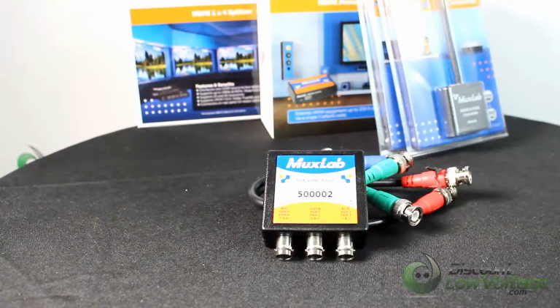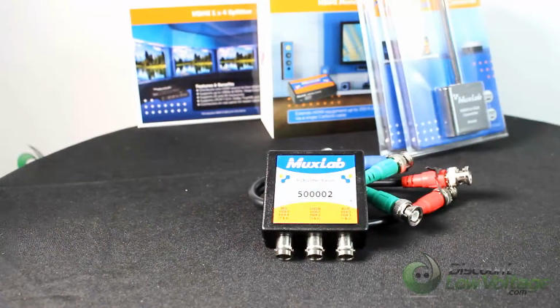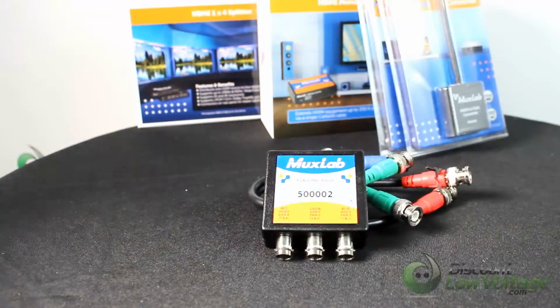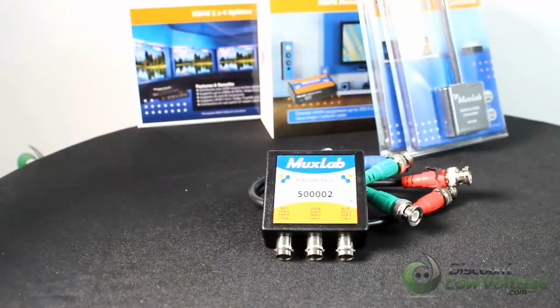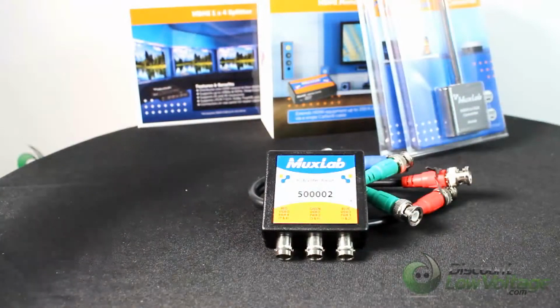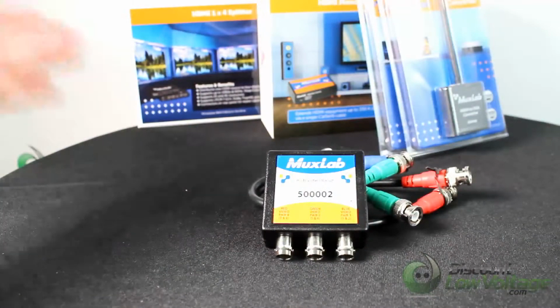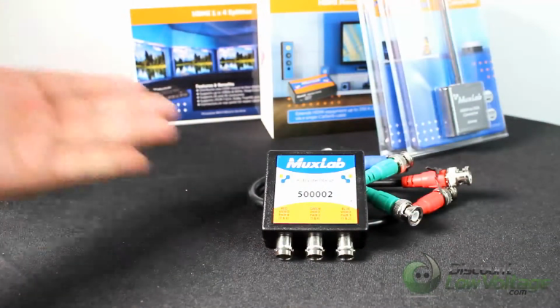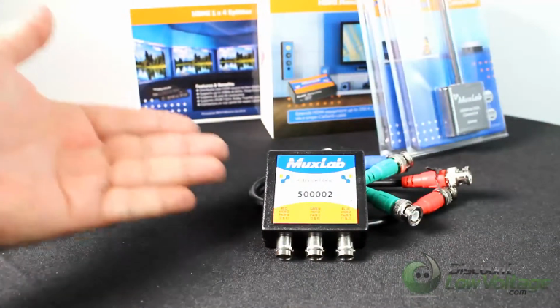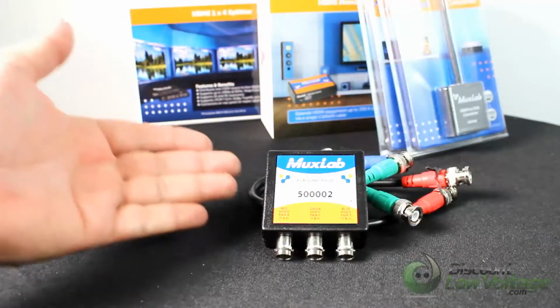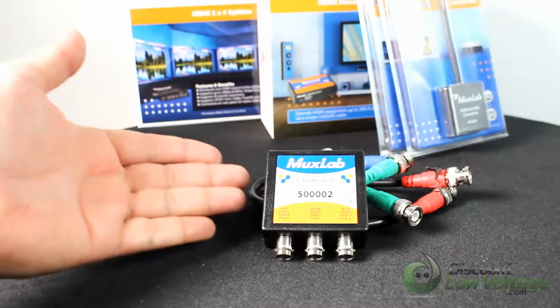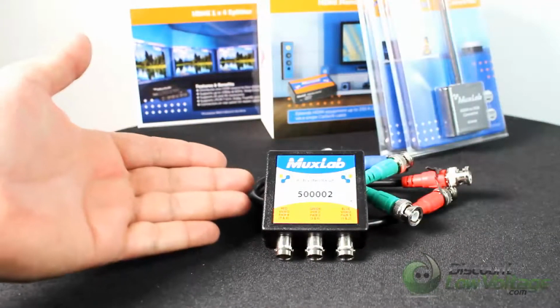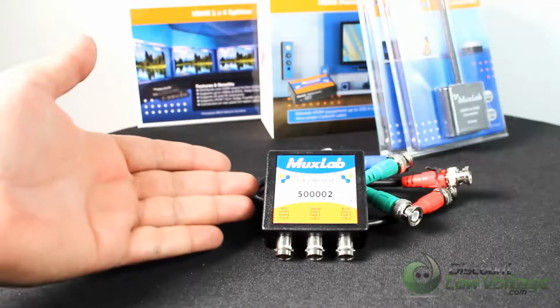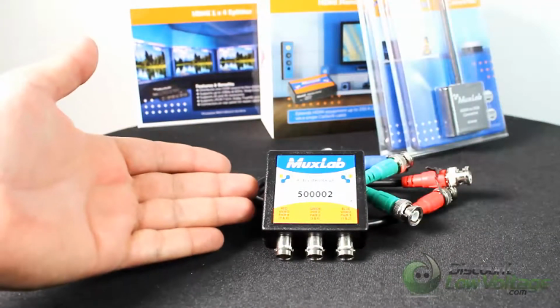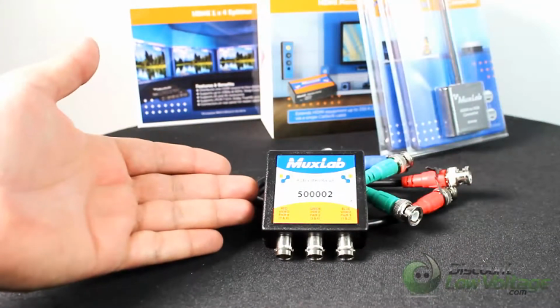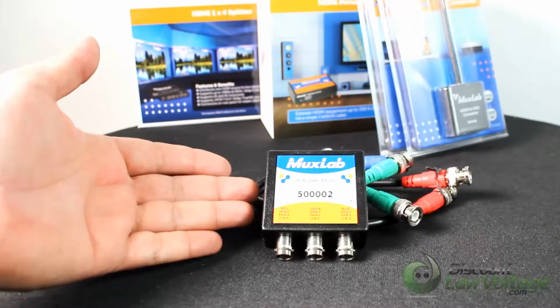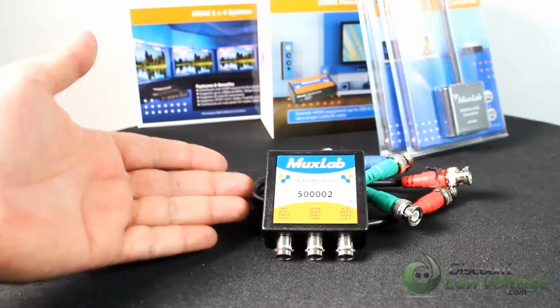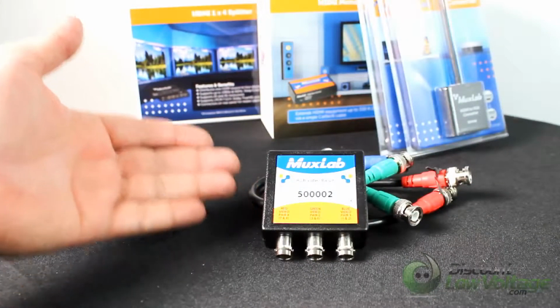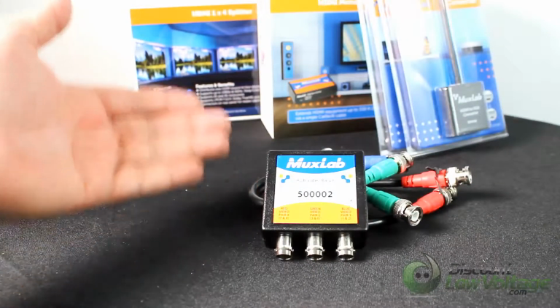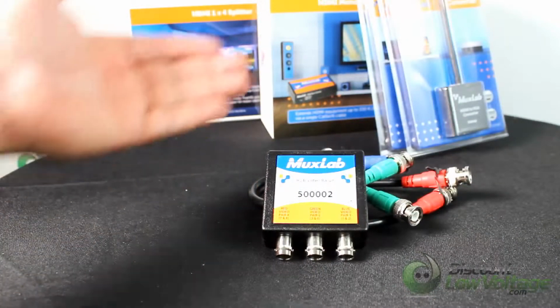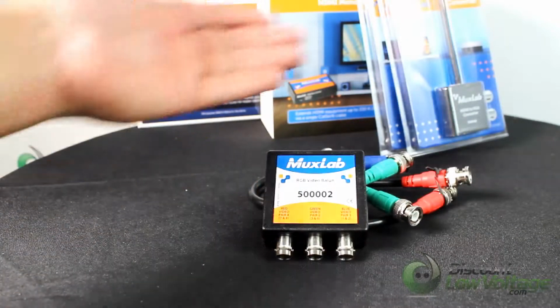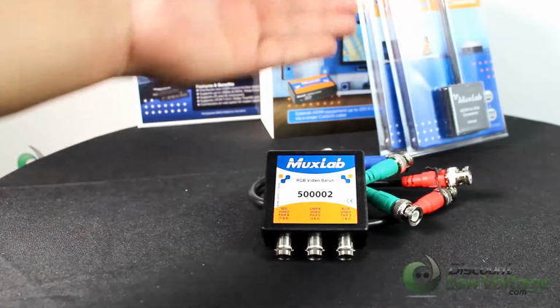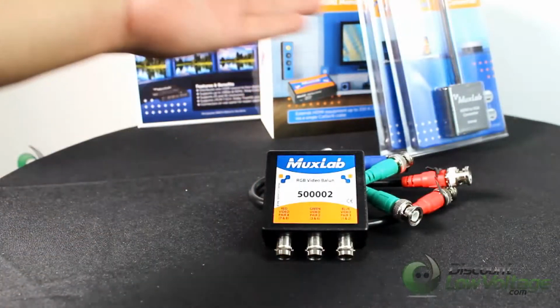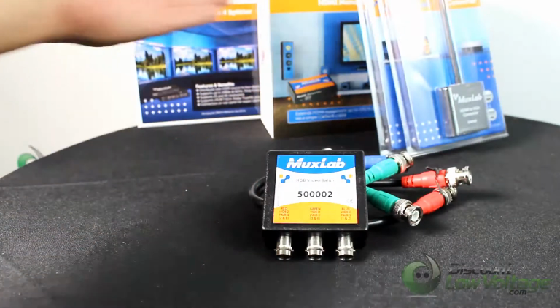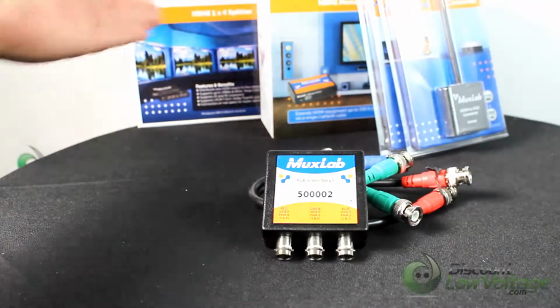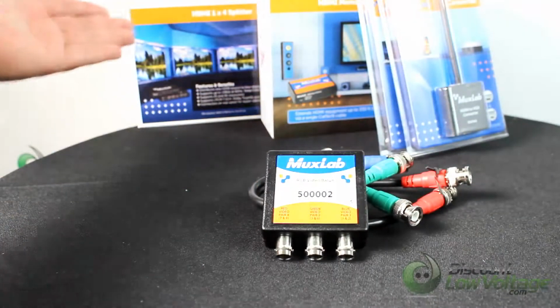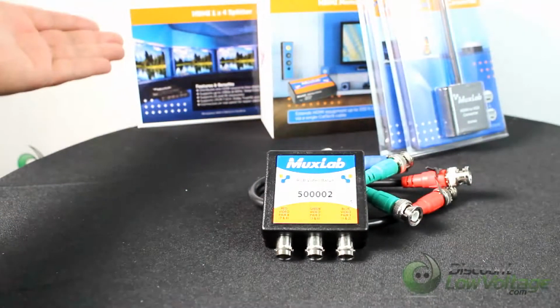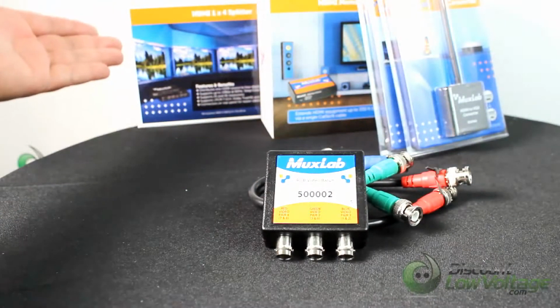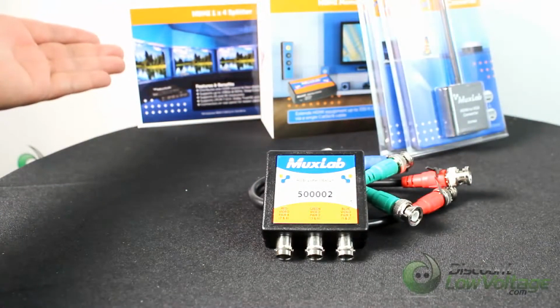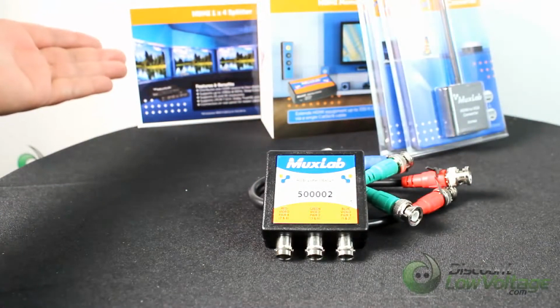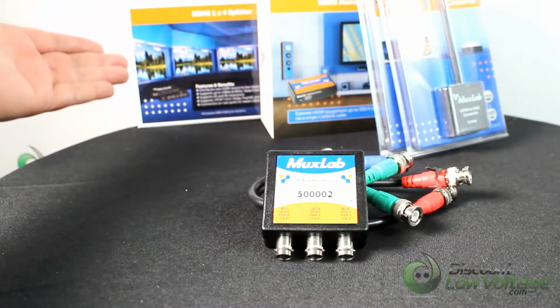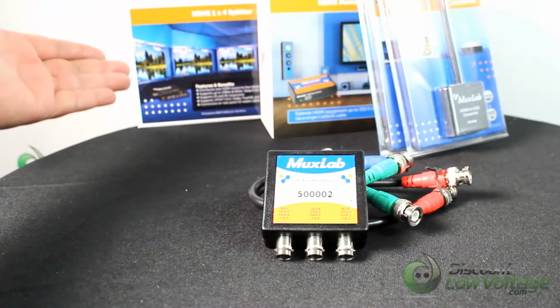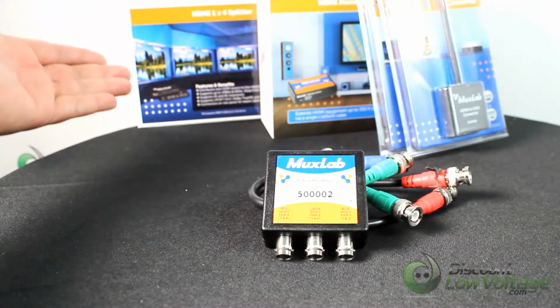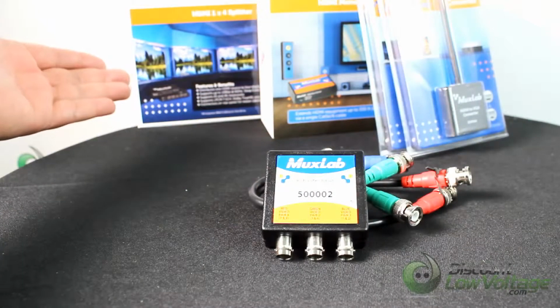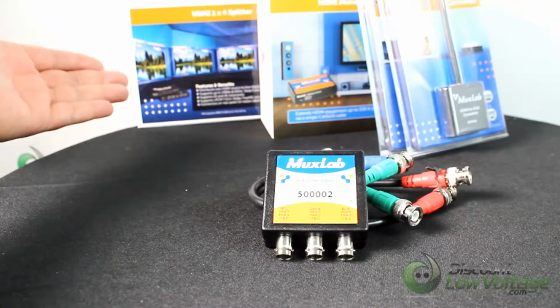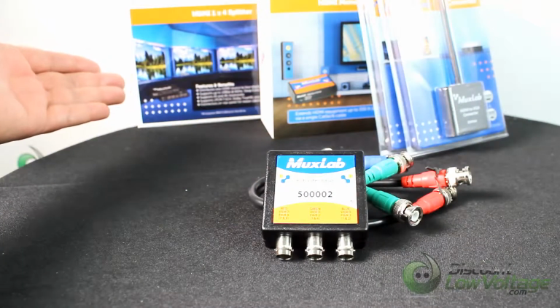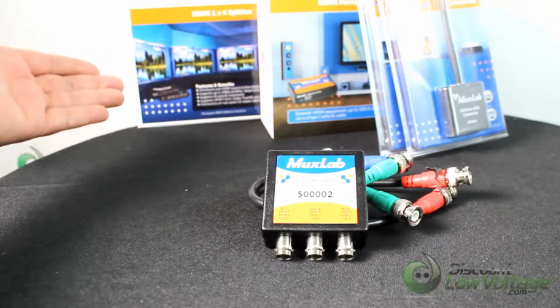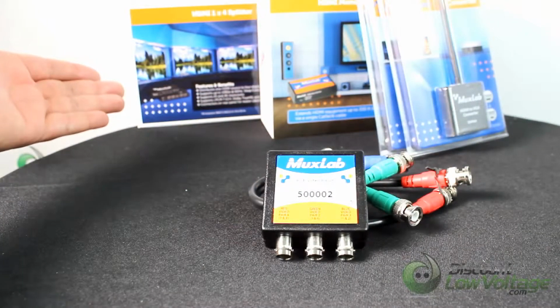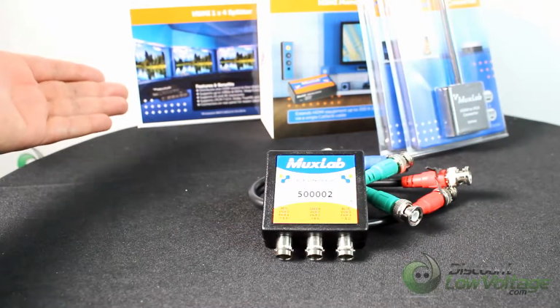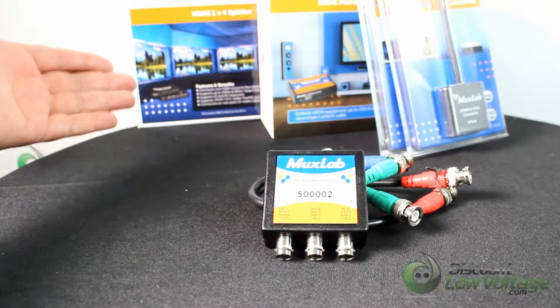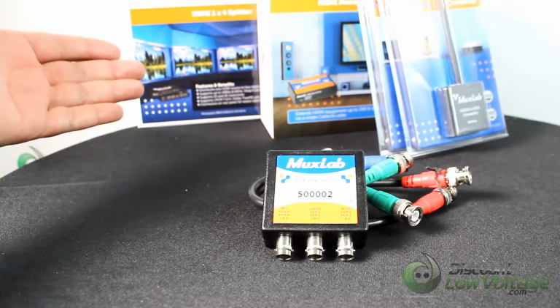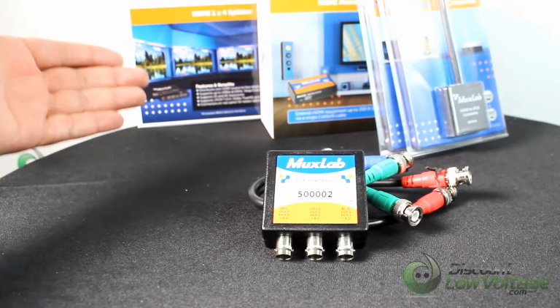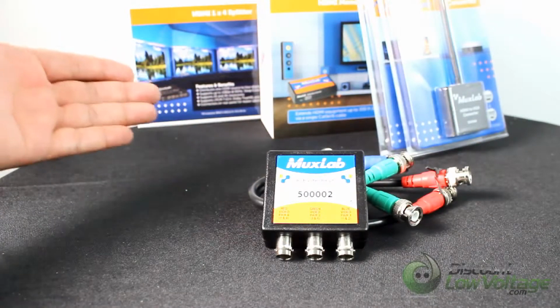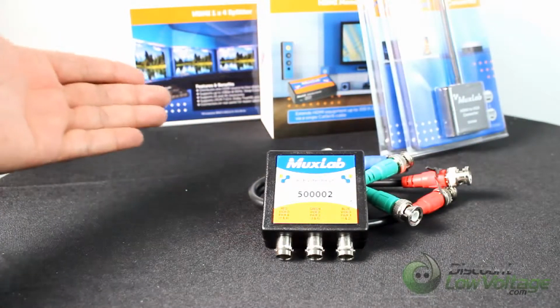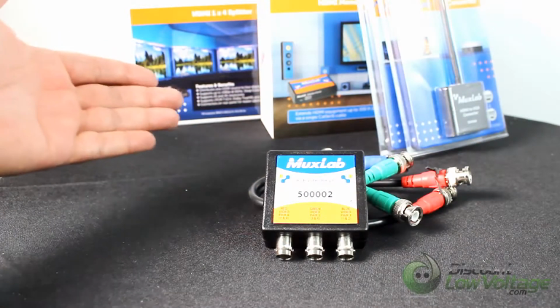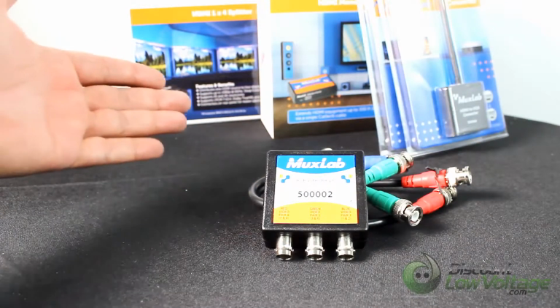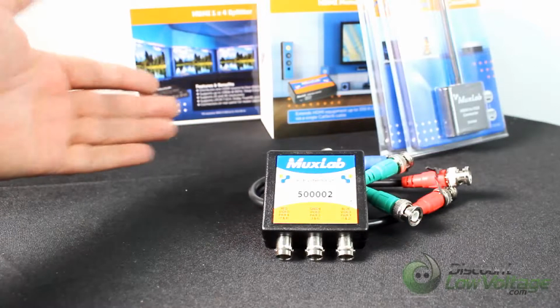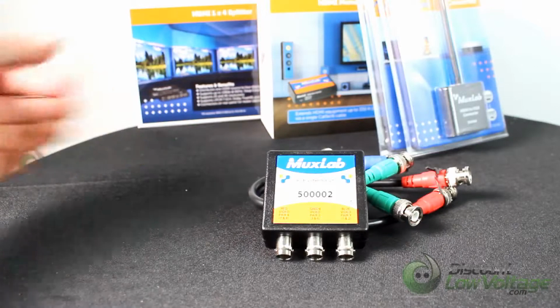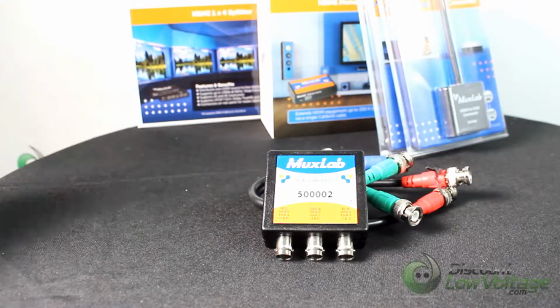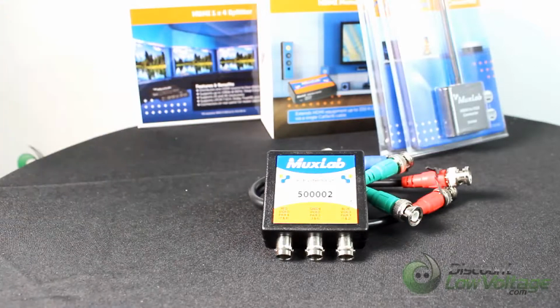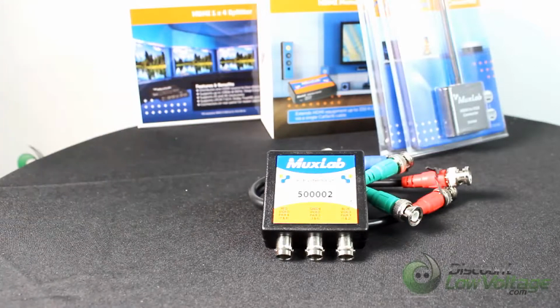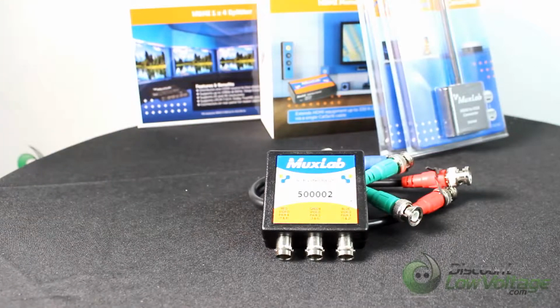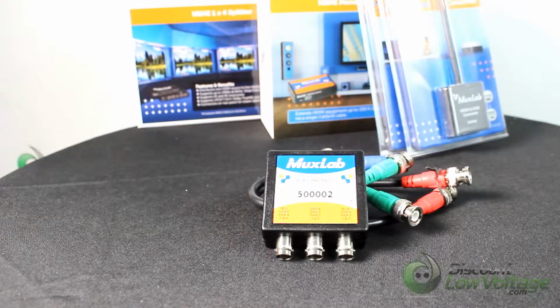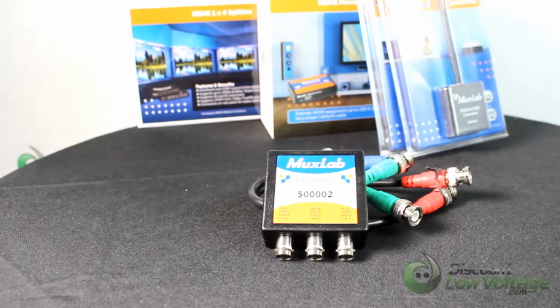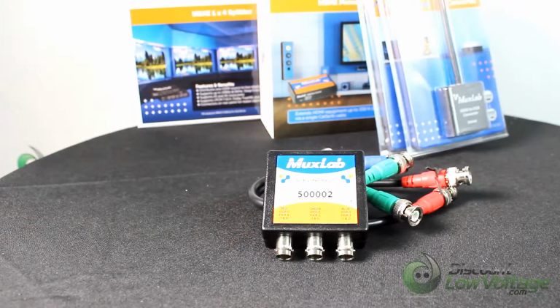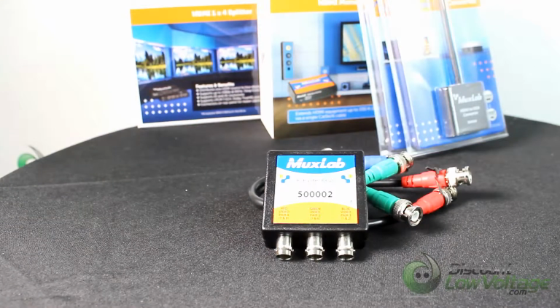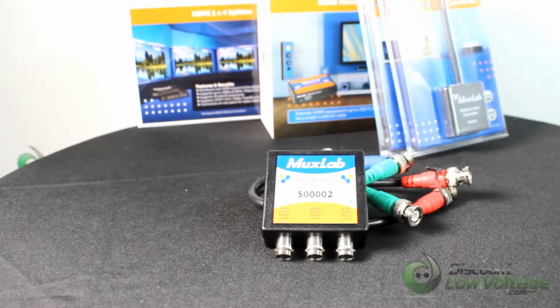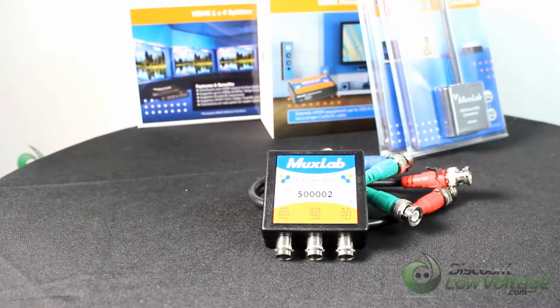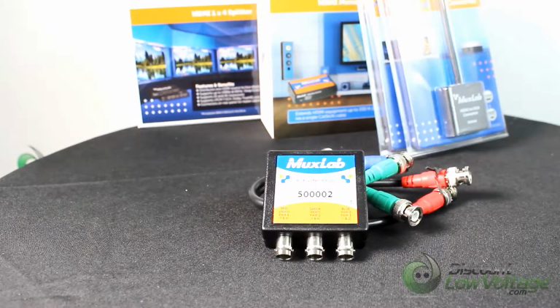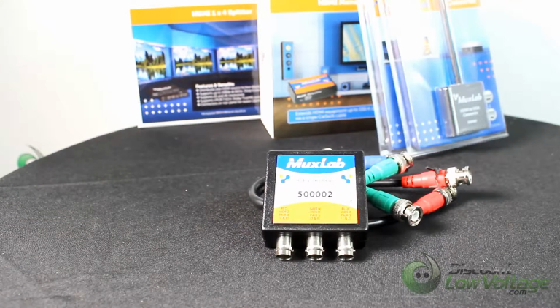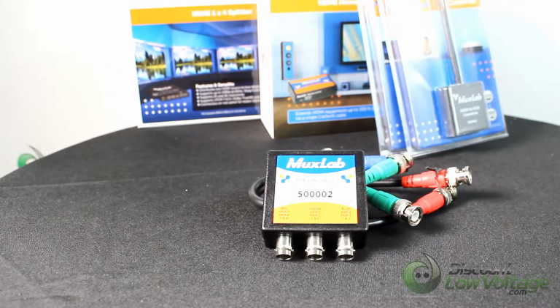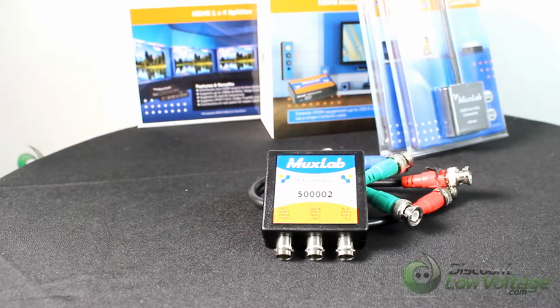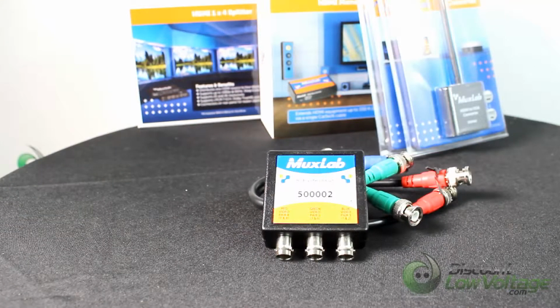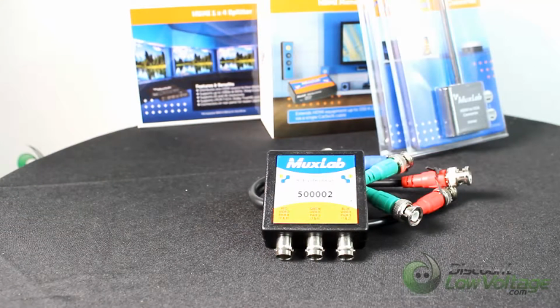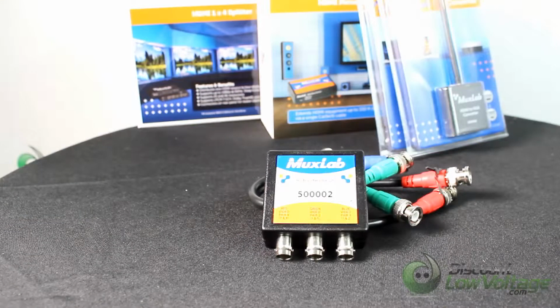To order this, along with many other MUX Lab items, visit DiscountLowVoltage.com. Thanks.